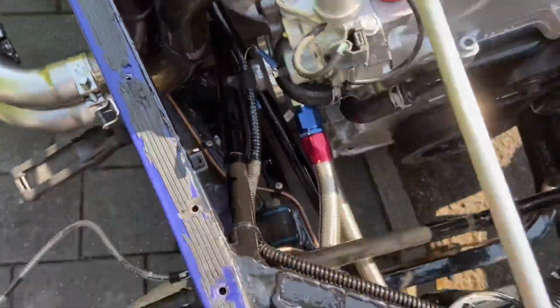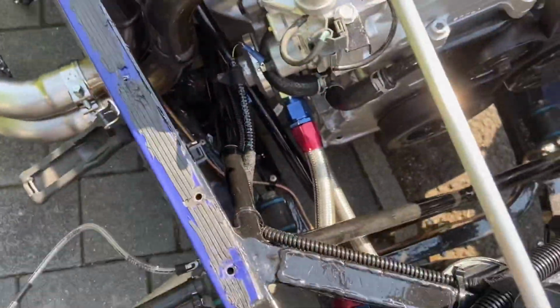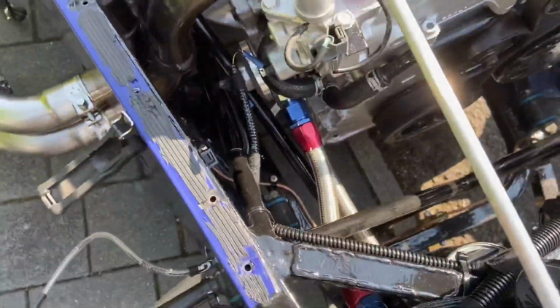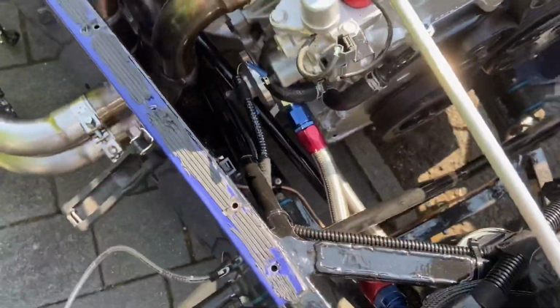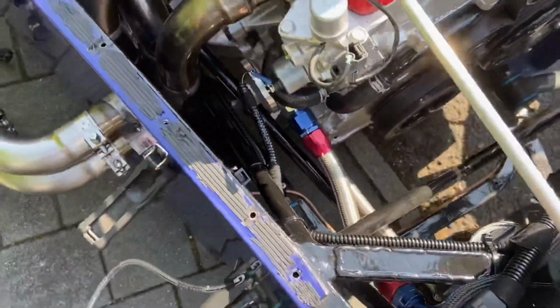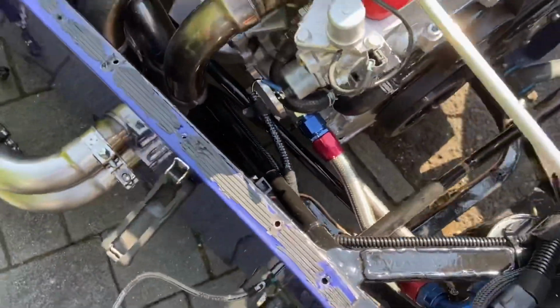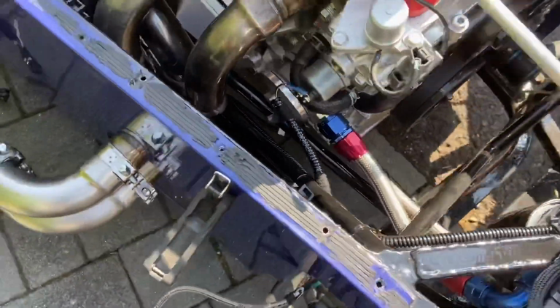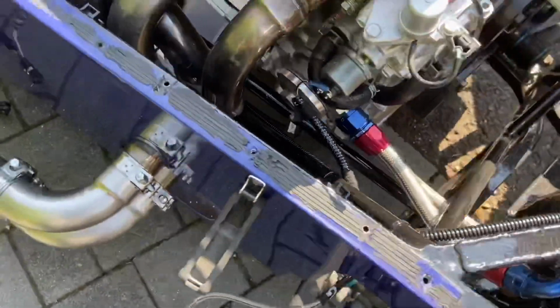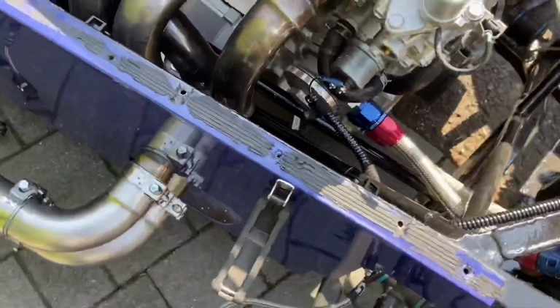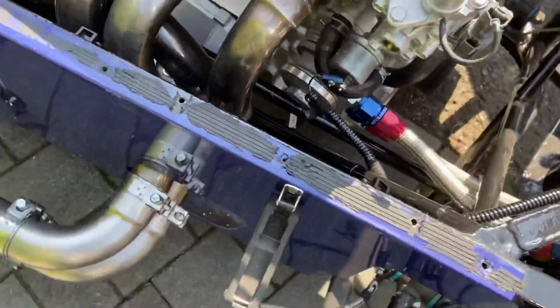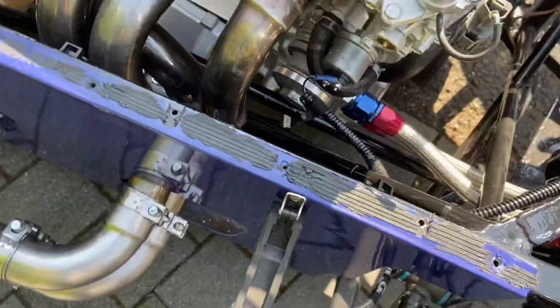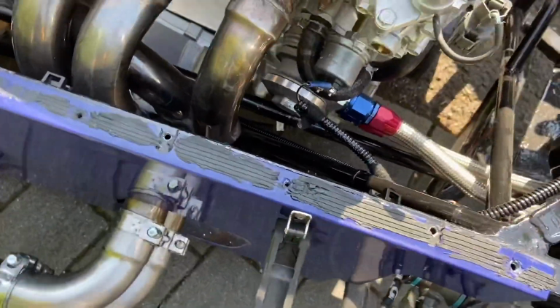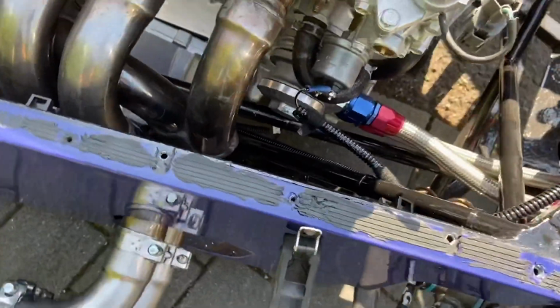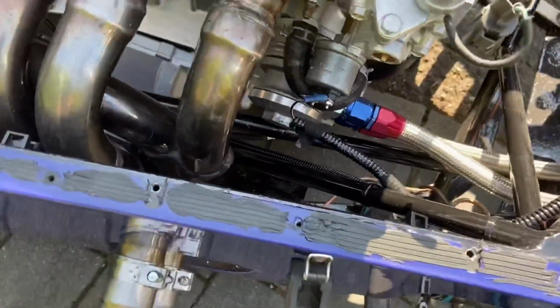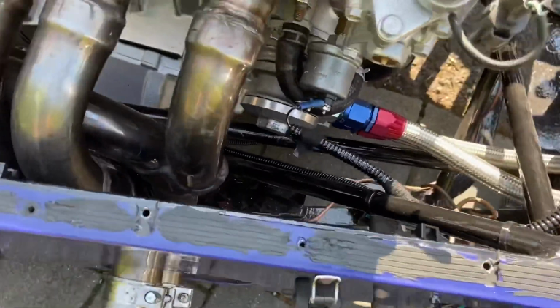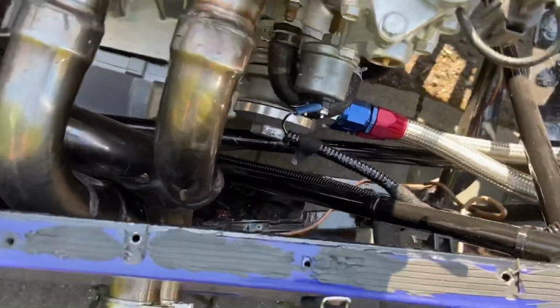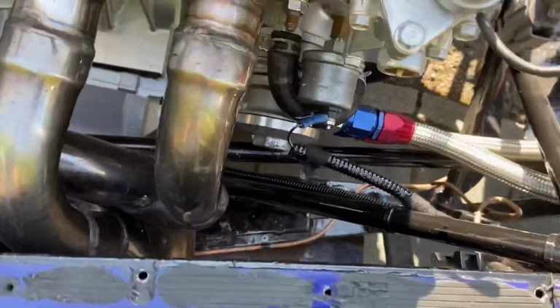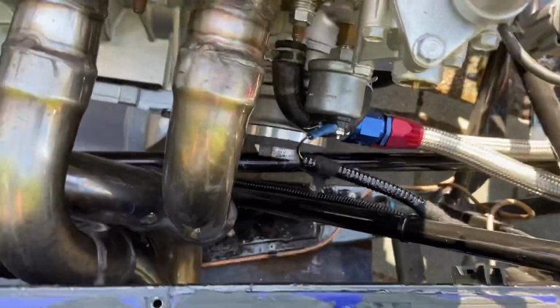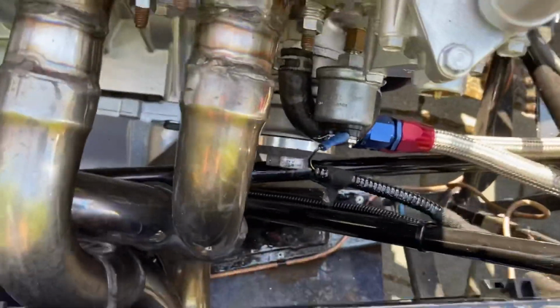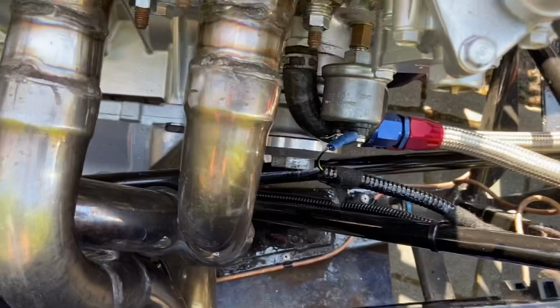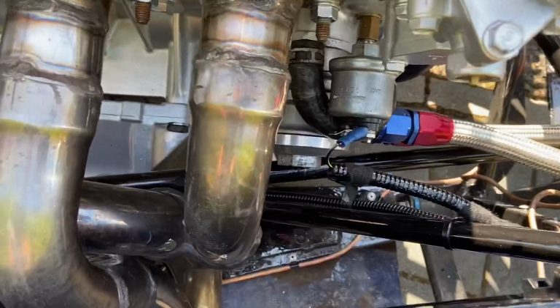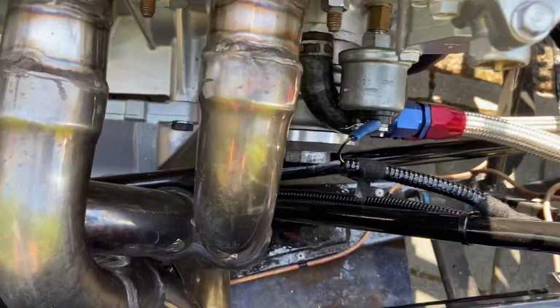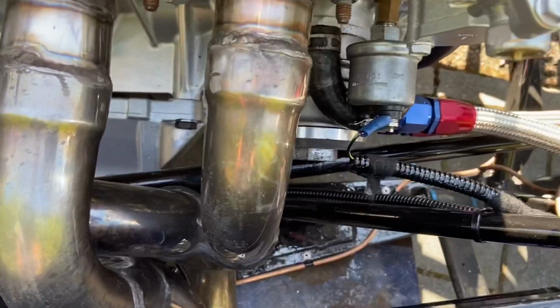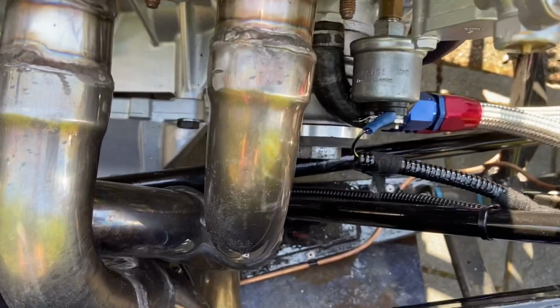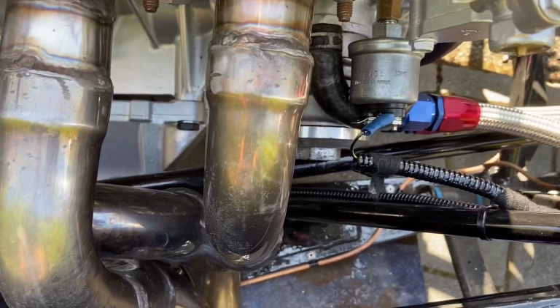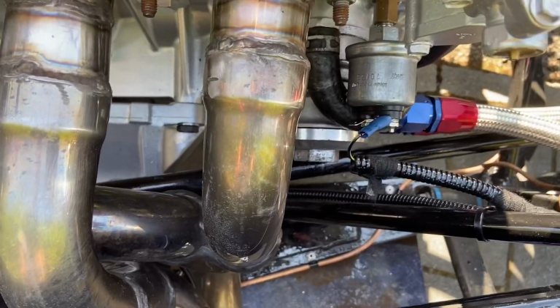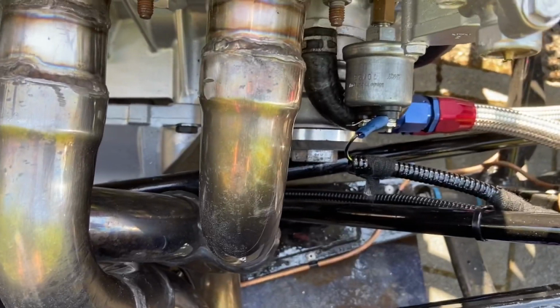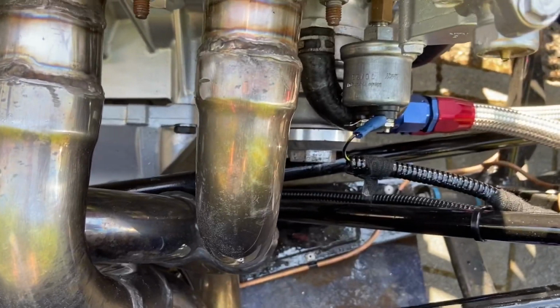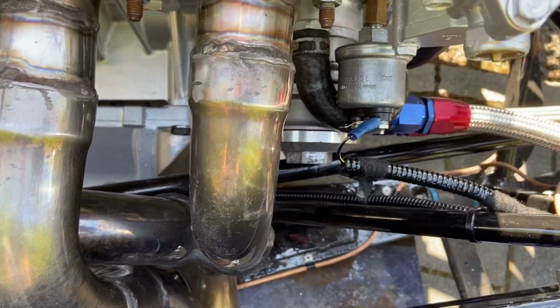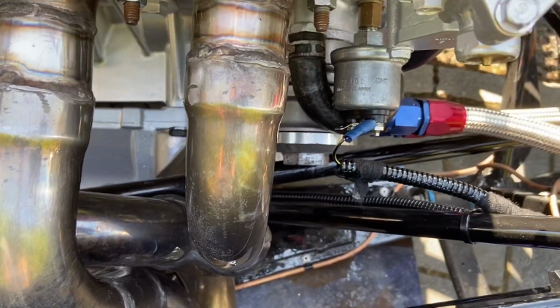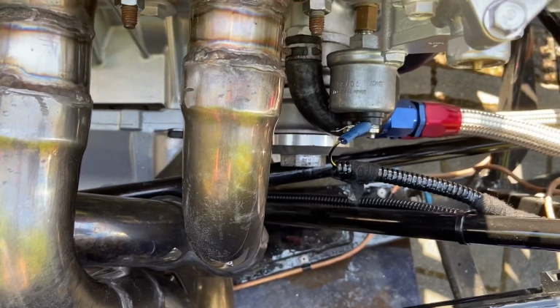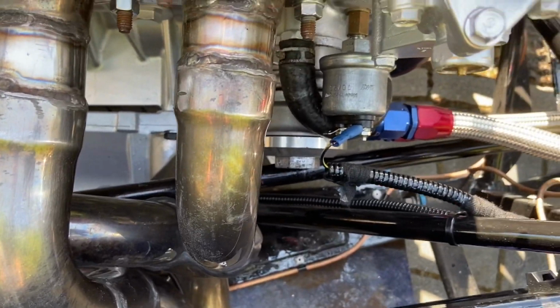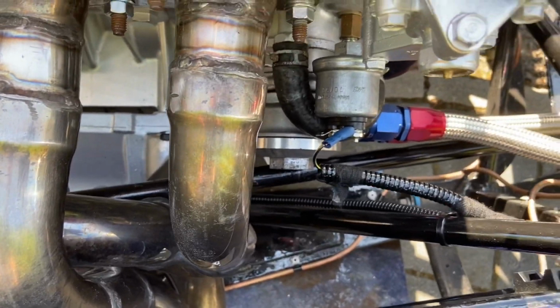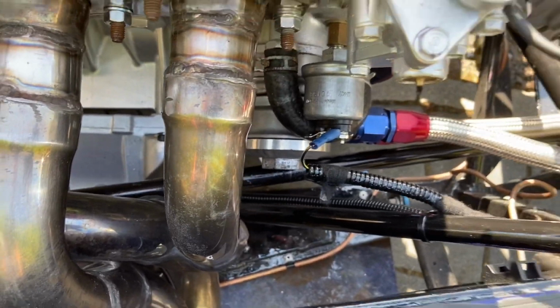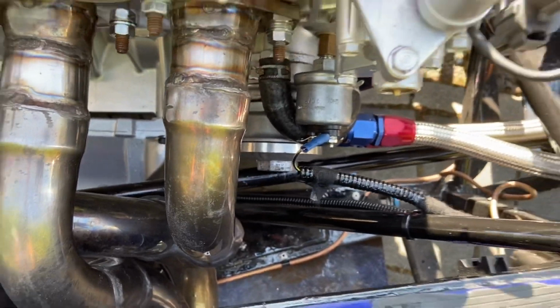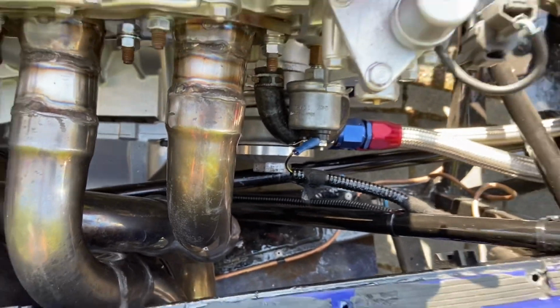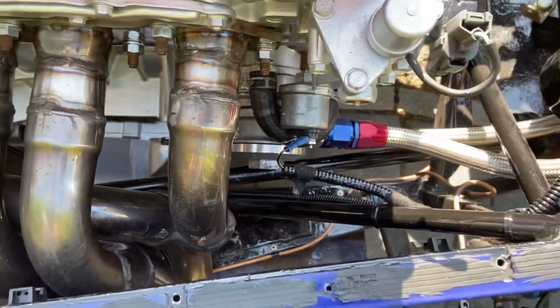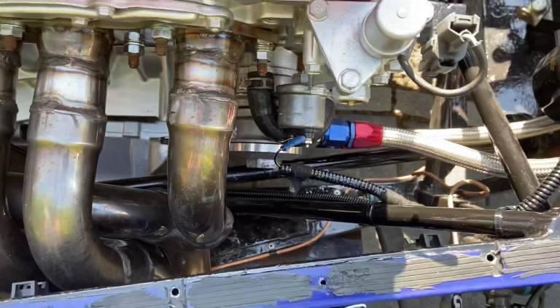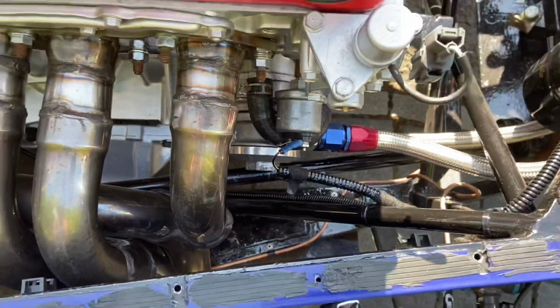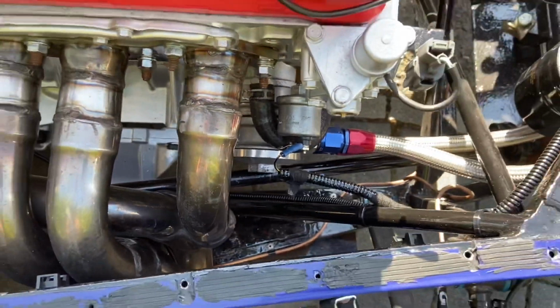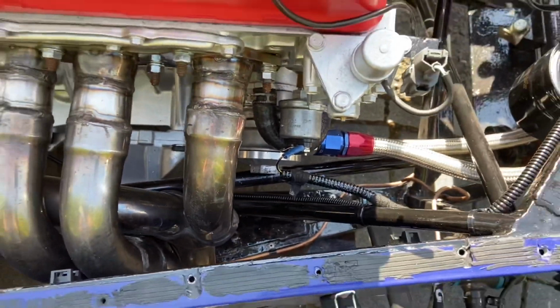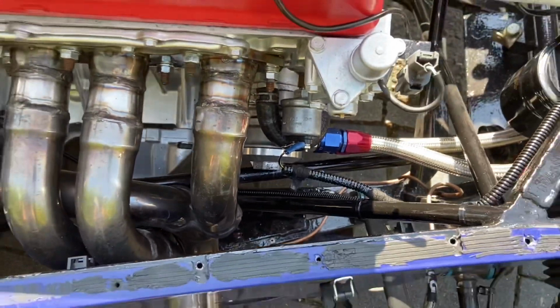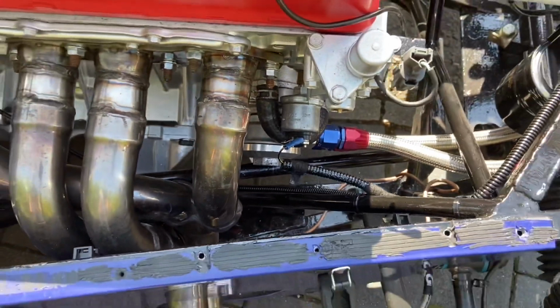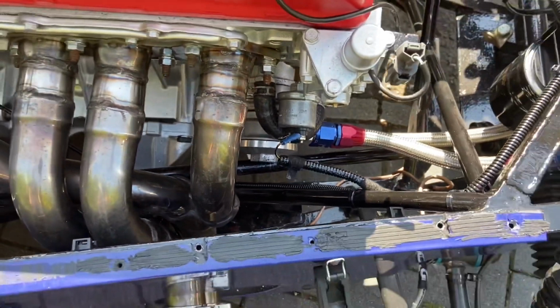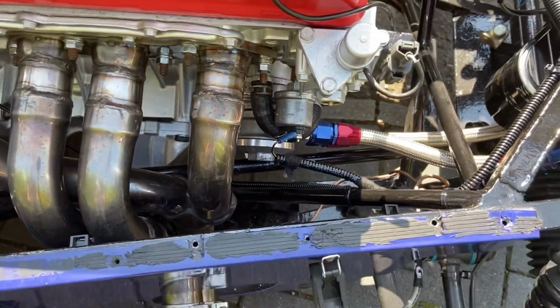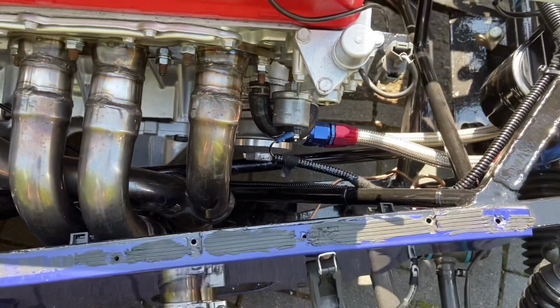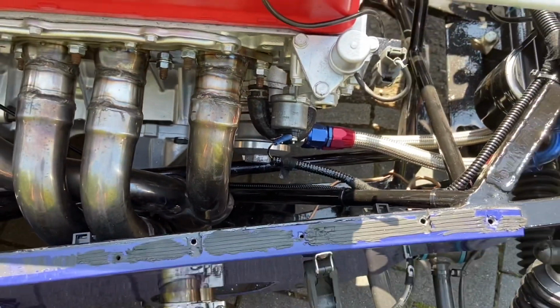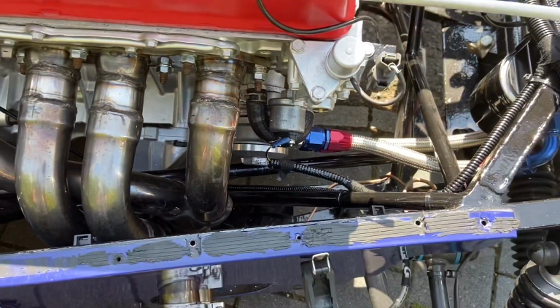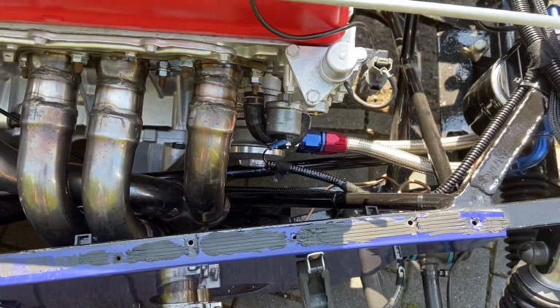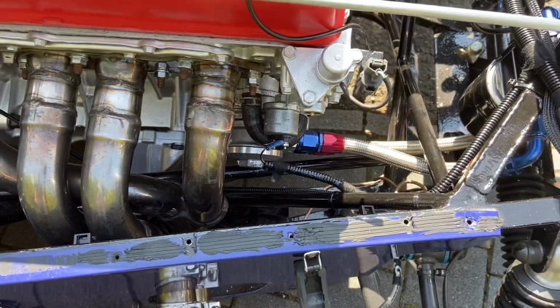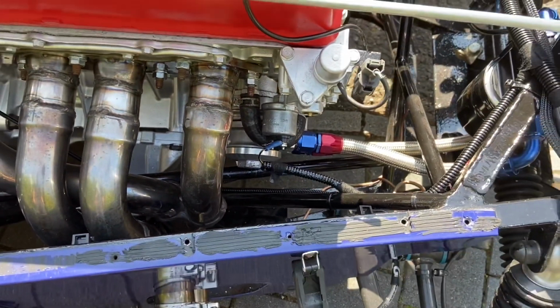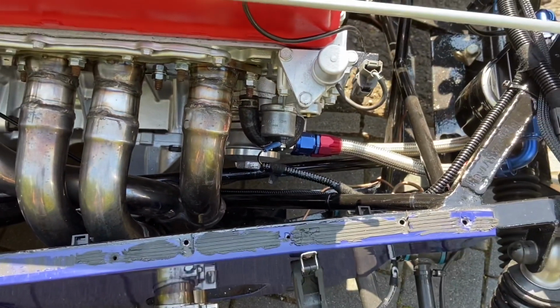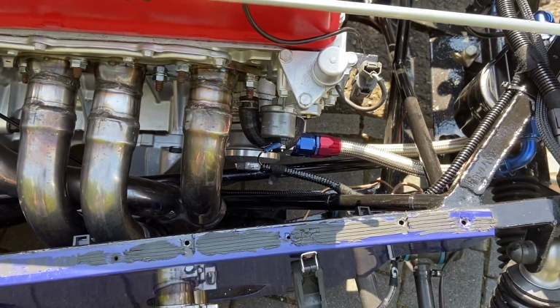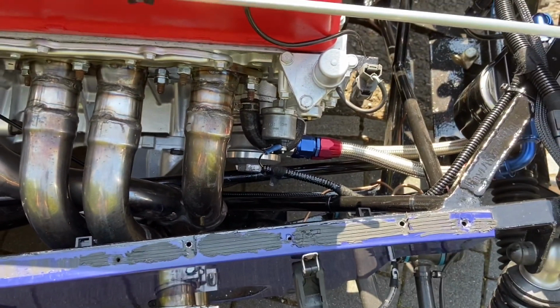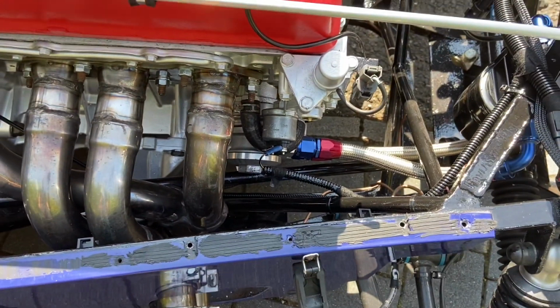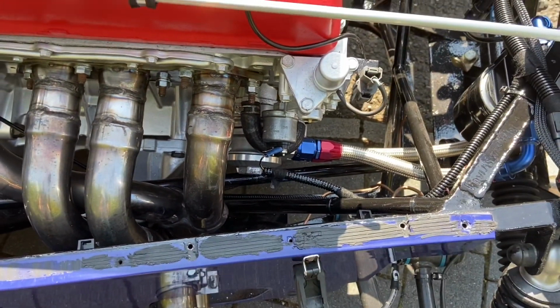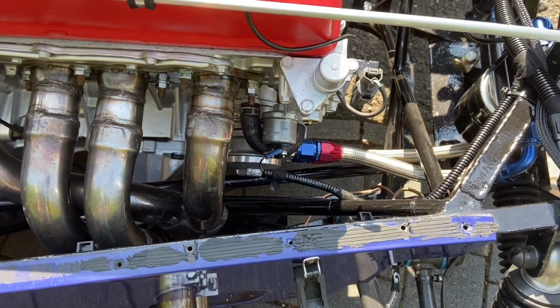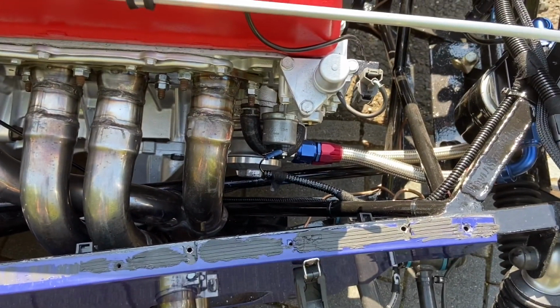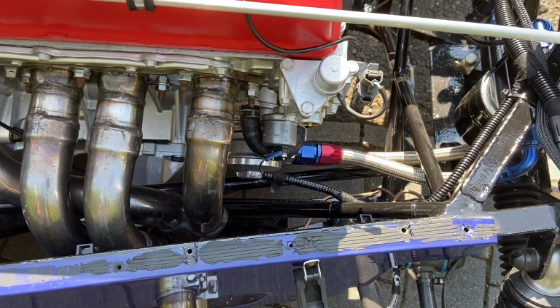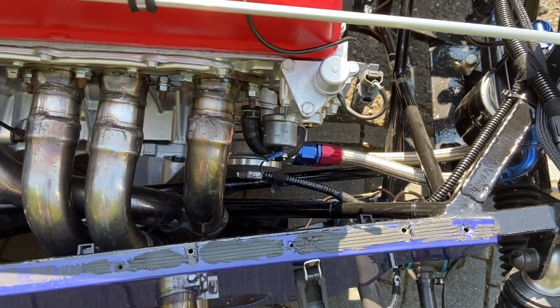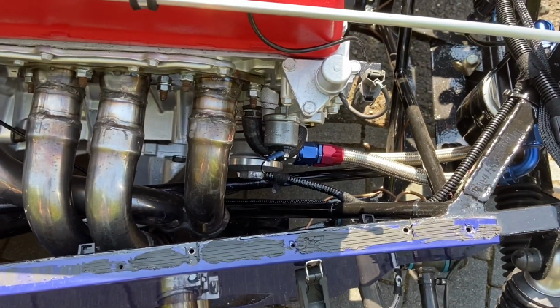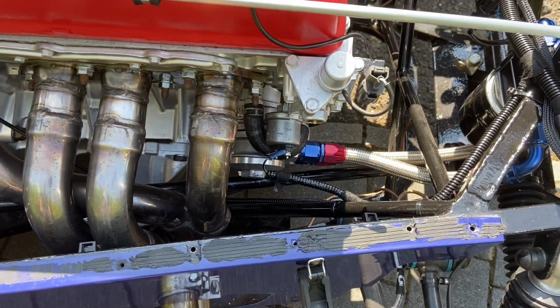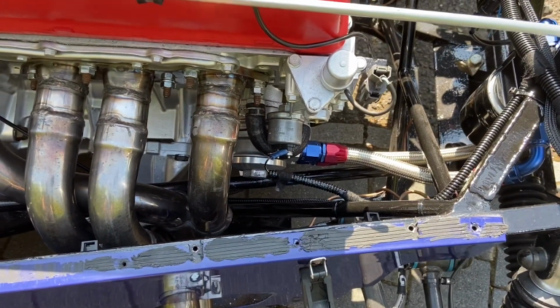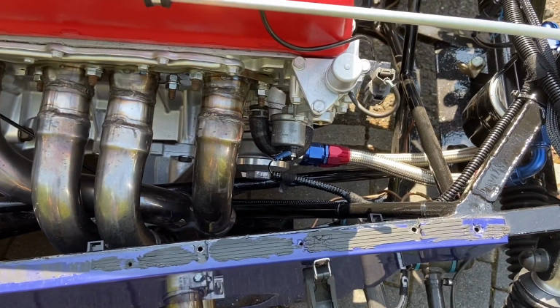Your return comes out of here and goes into the bottom of the sandwich plate — and that is your Honda S2000 oil cooler setup.